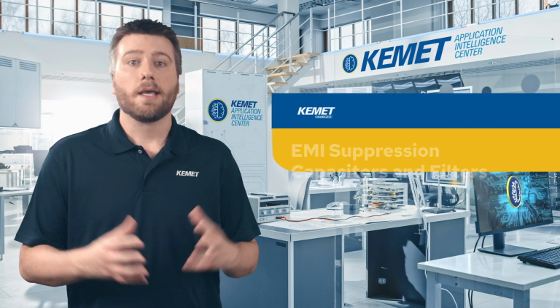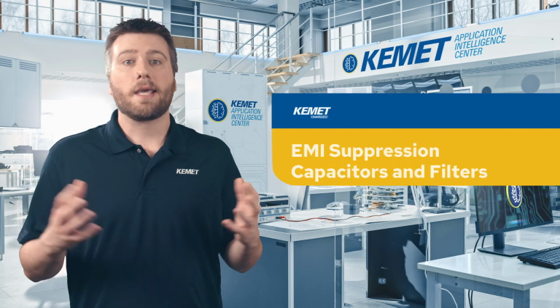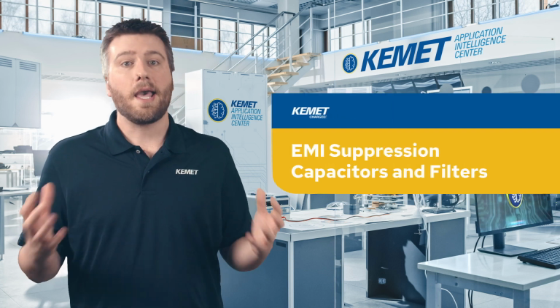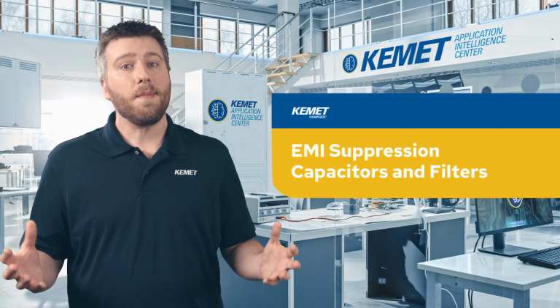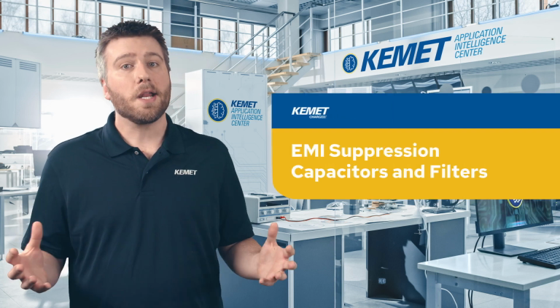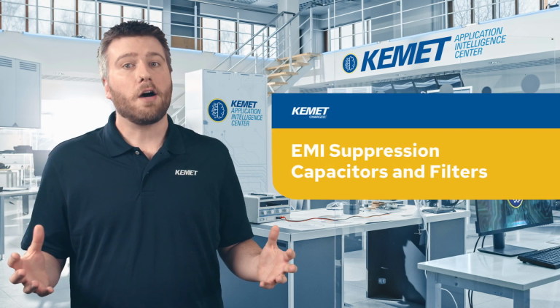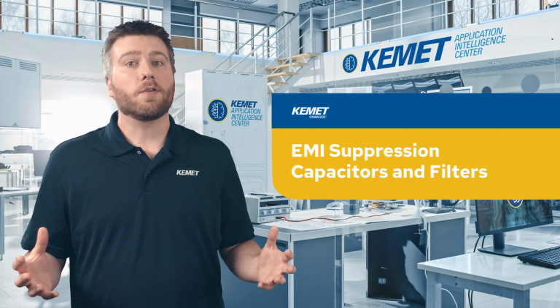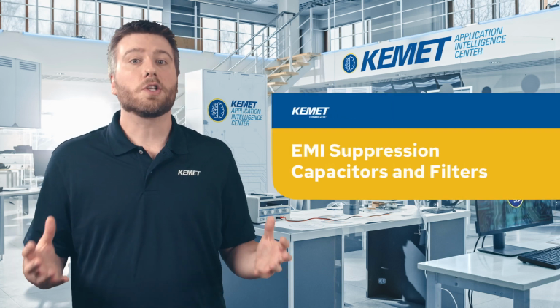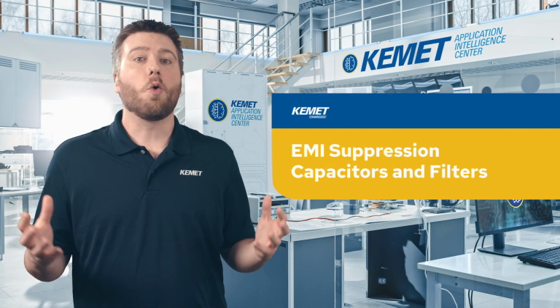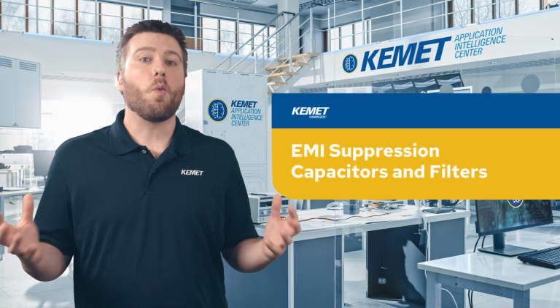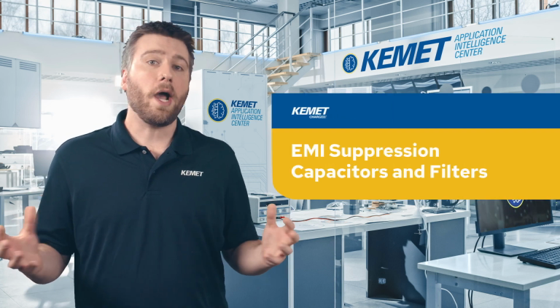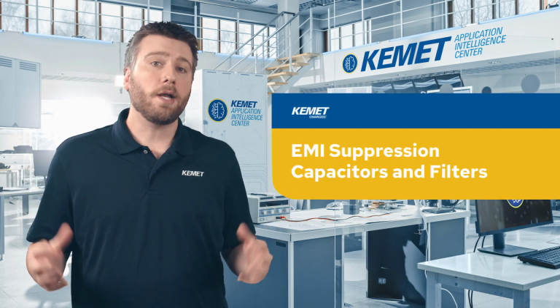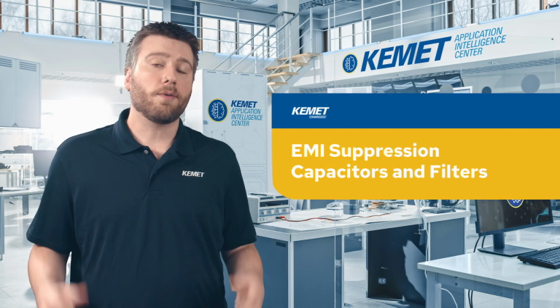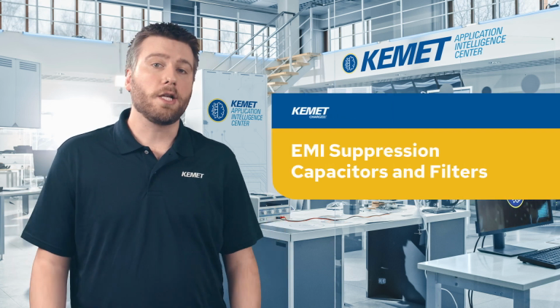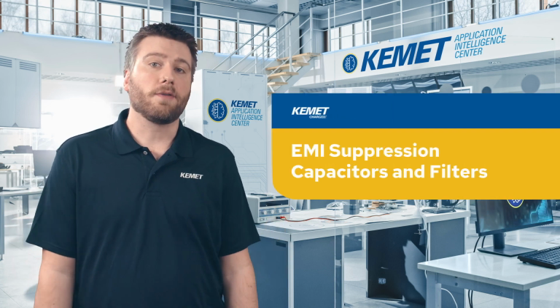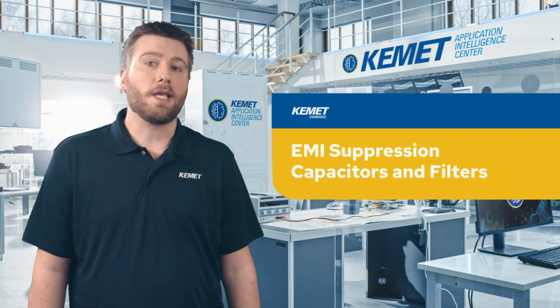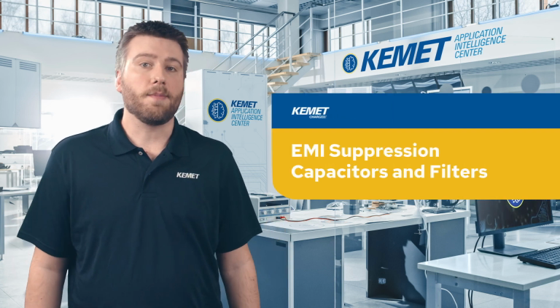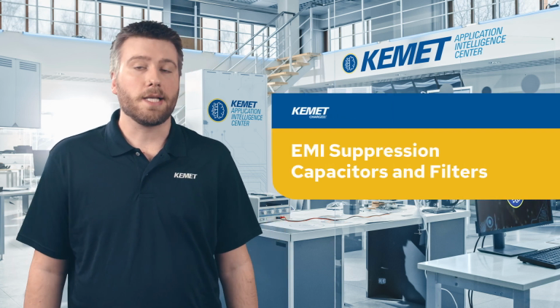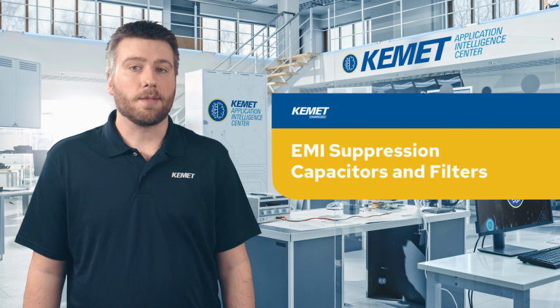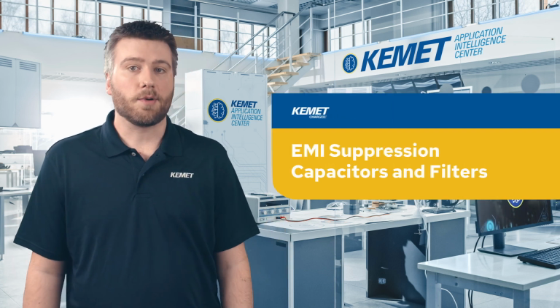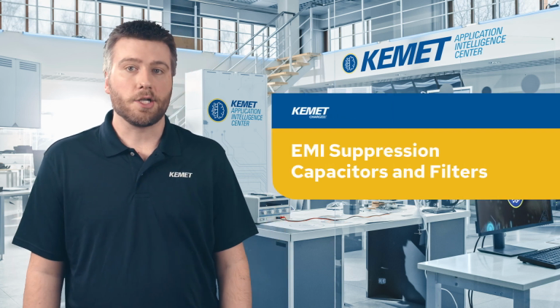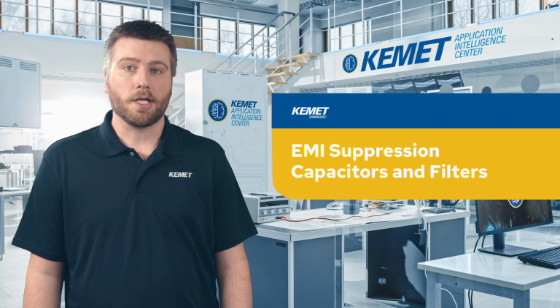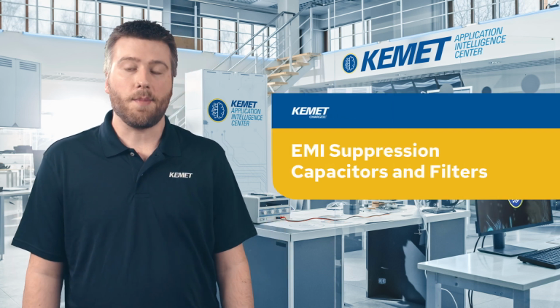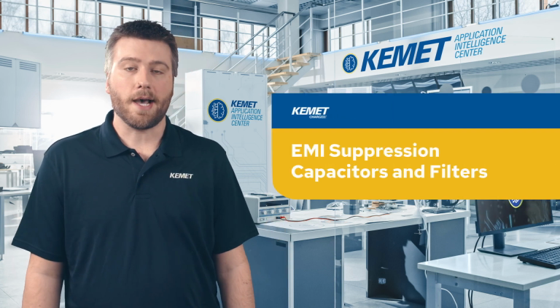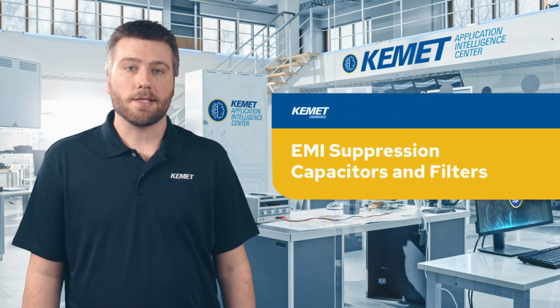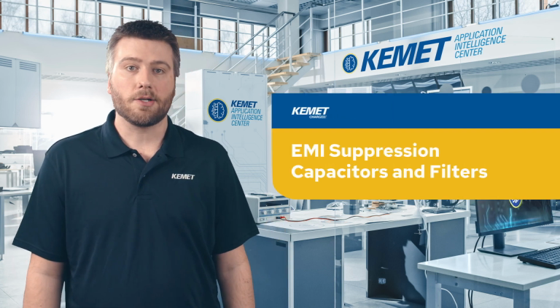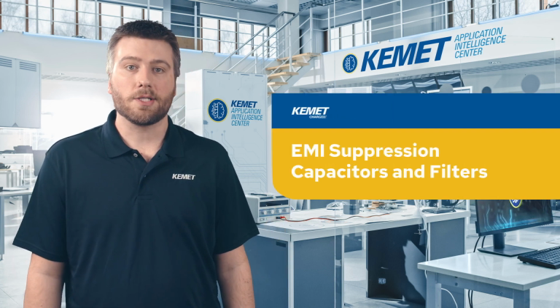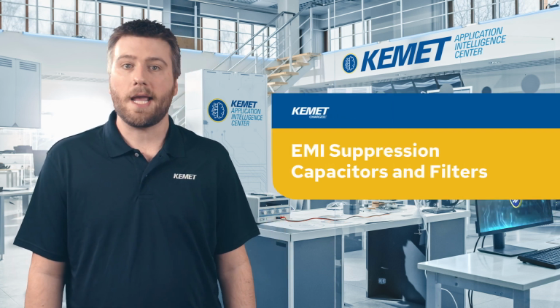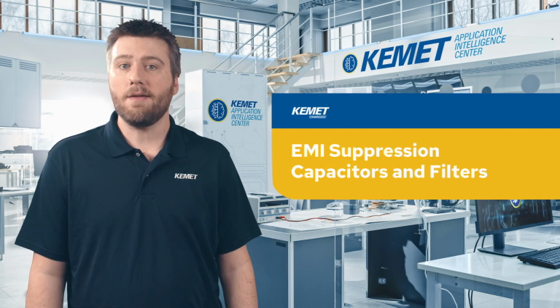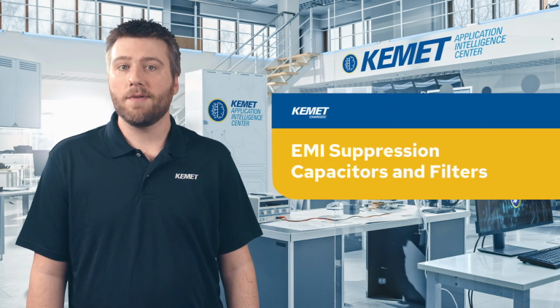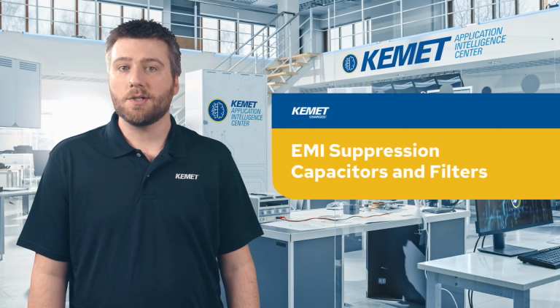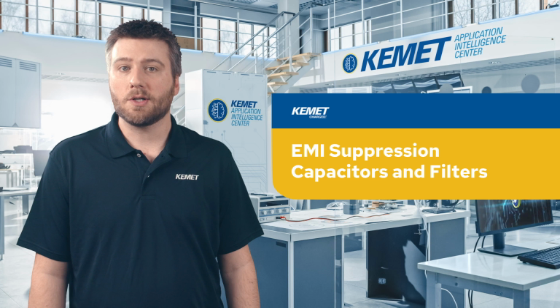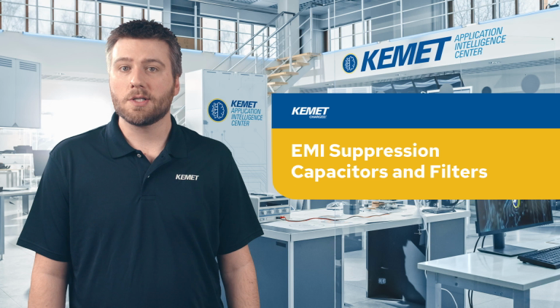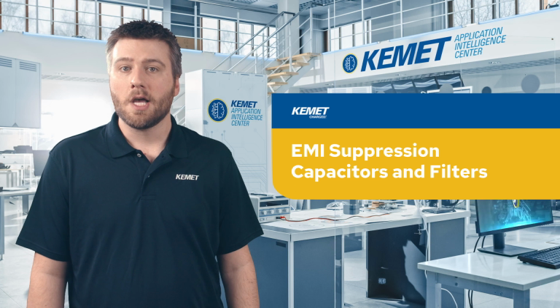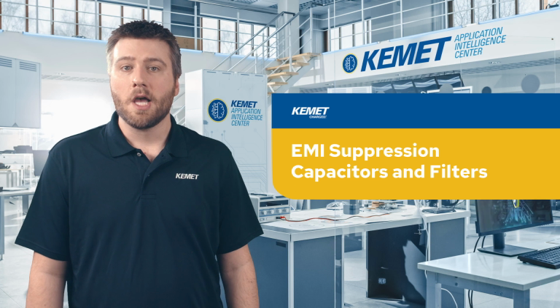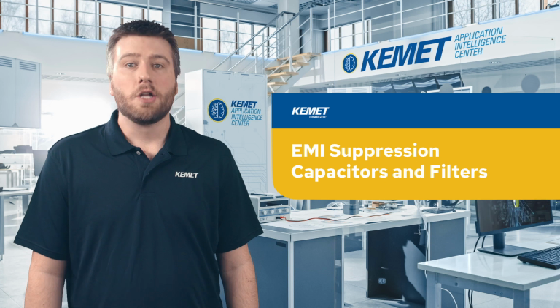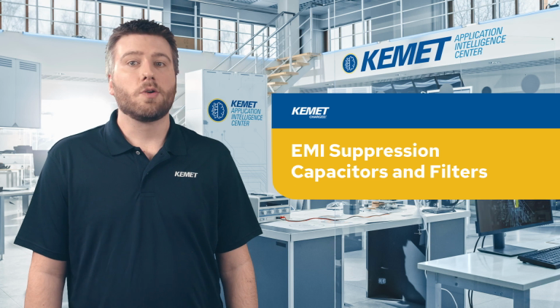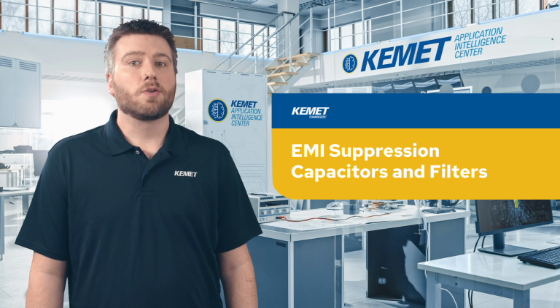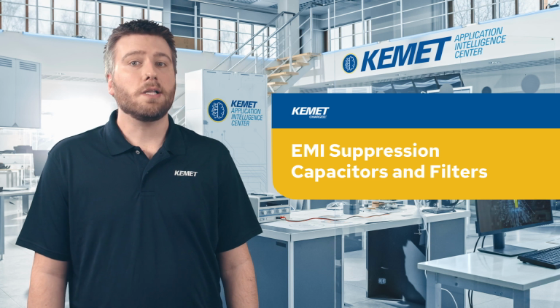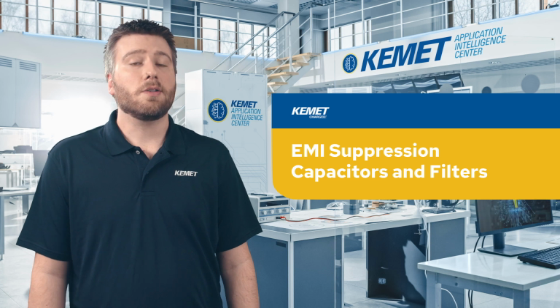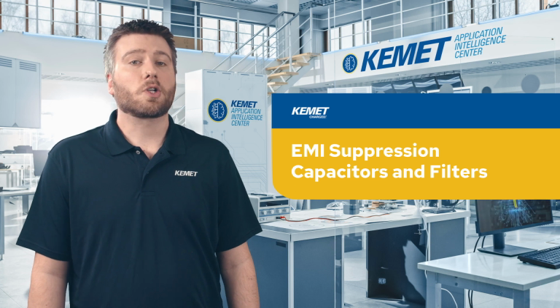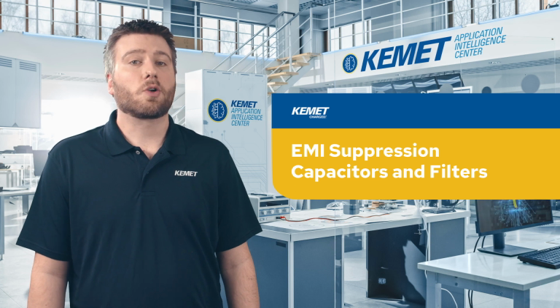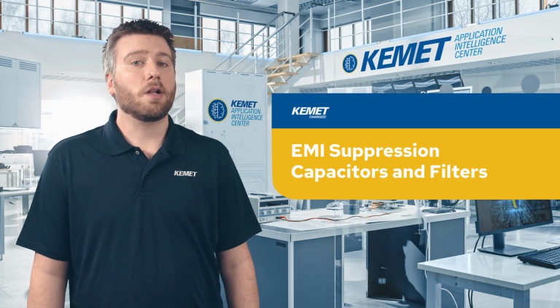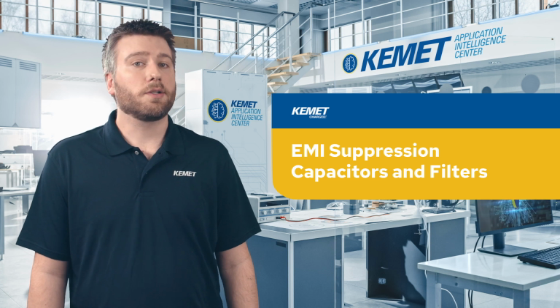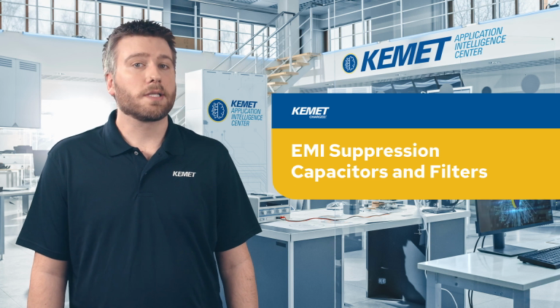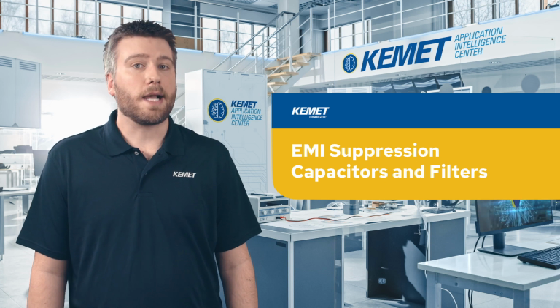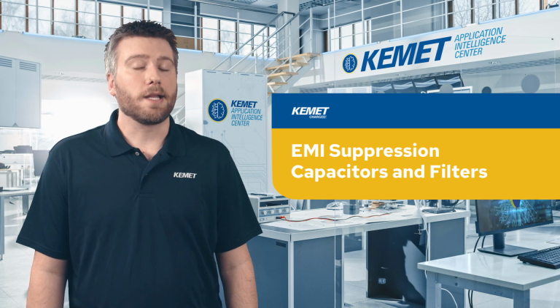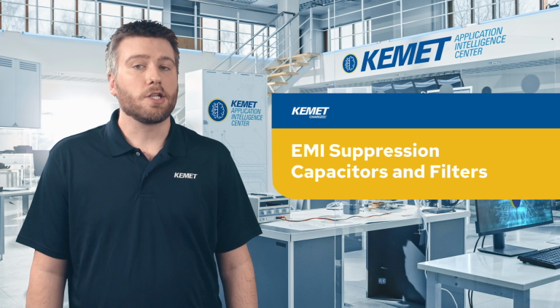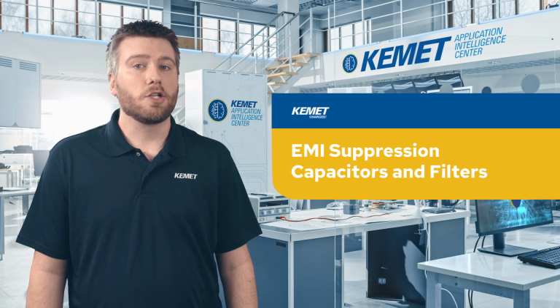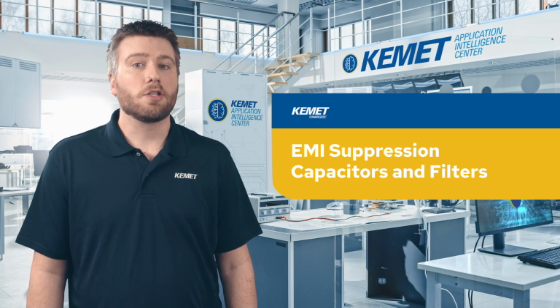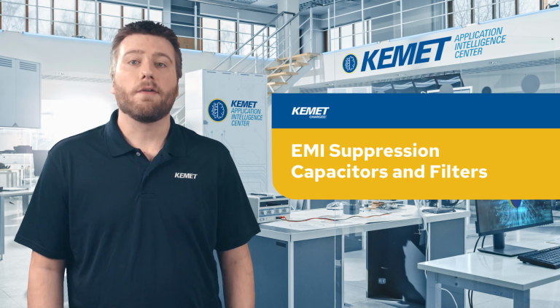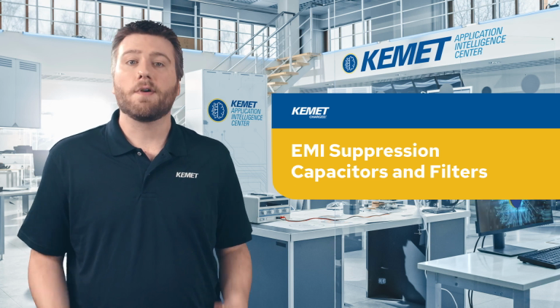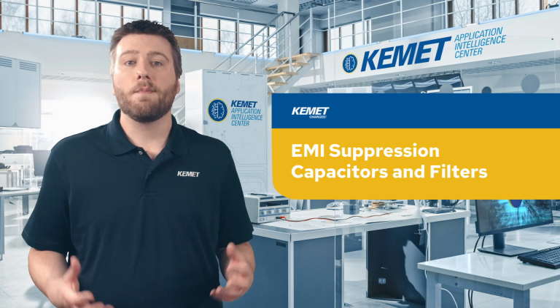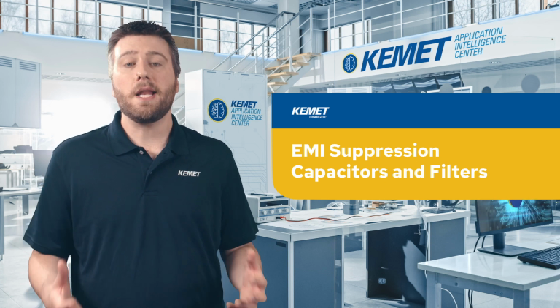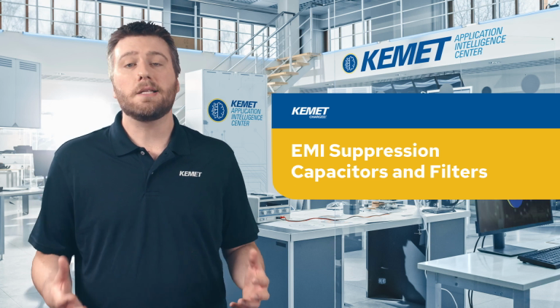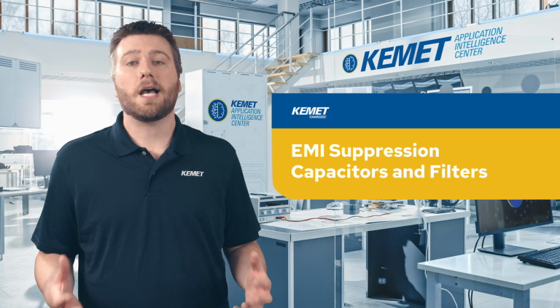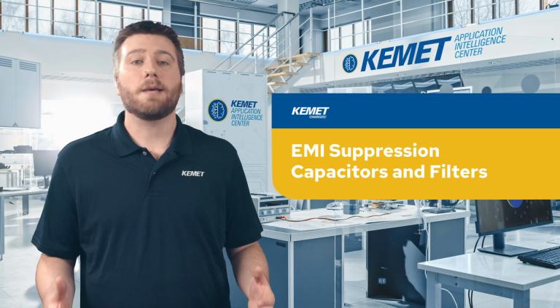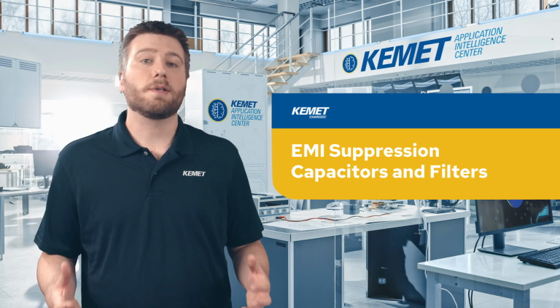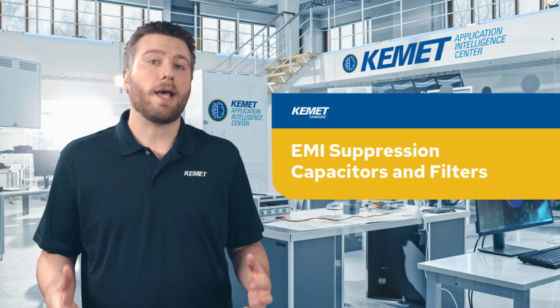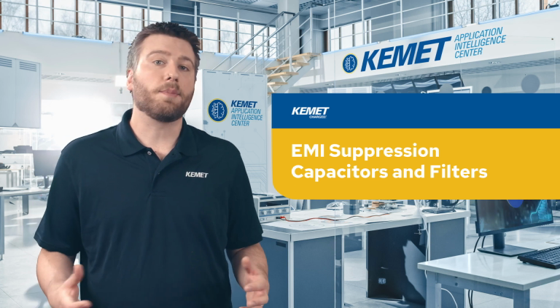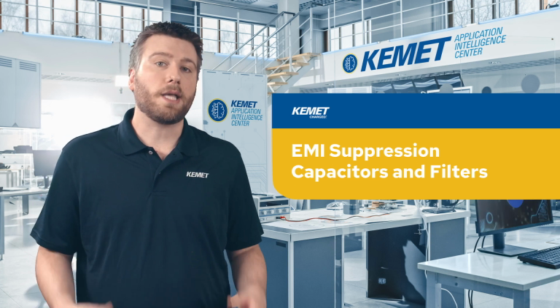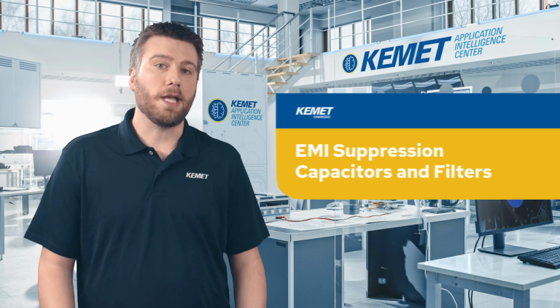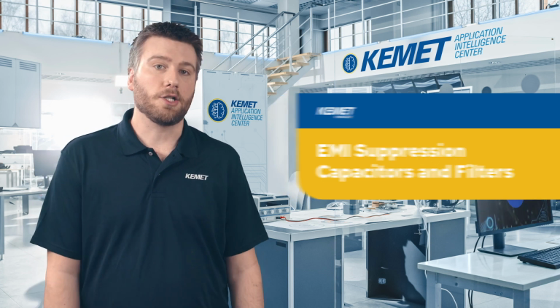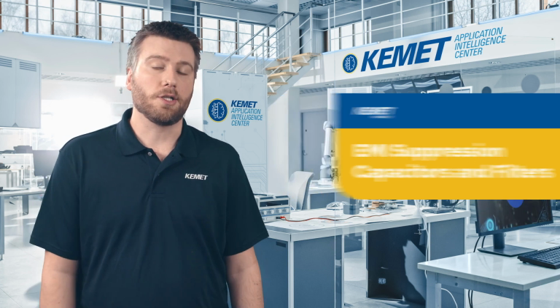Kemet offers a wide range of EMI suppression capacitors and filters to address those critical design issues for many types of applications.